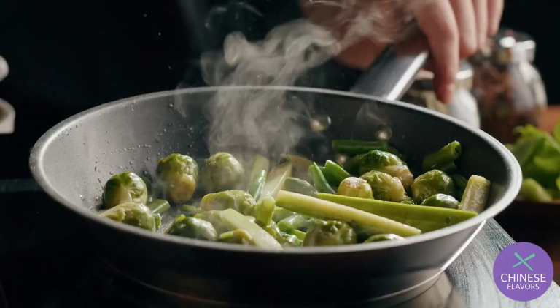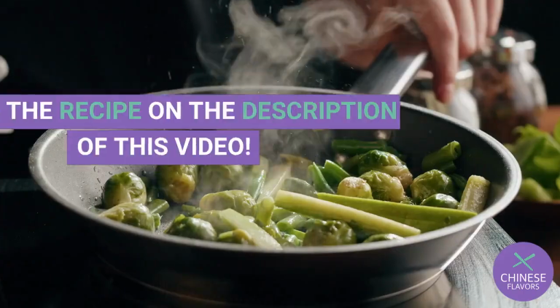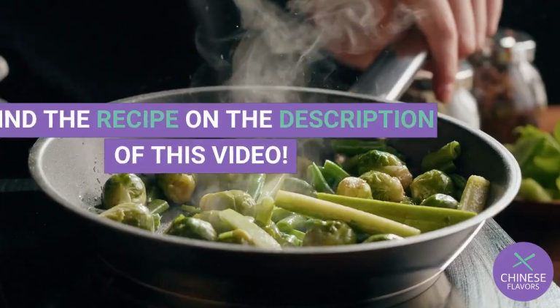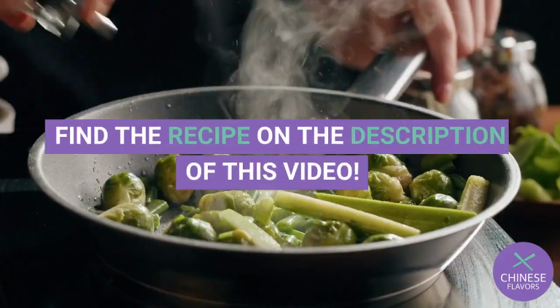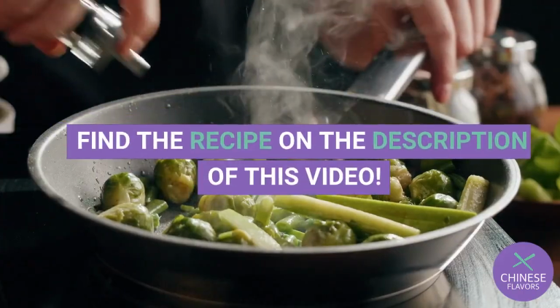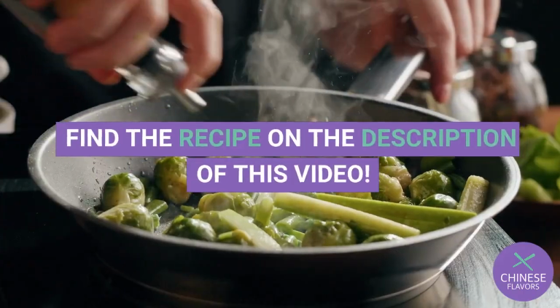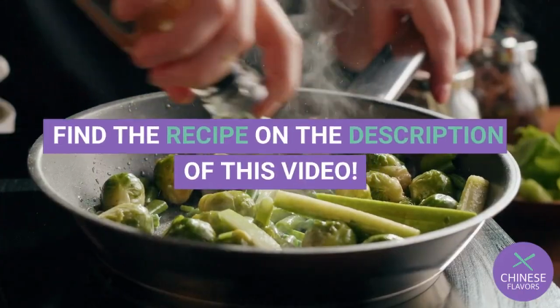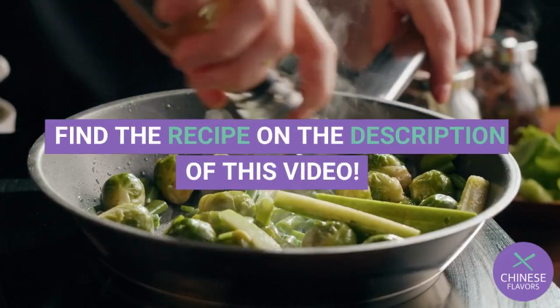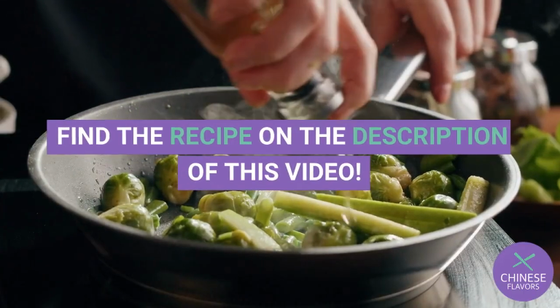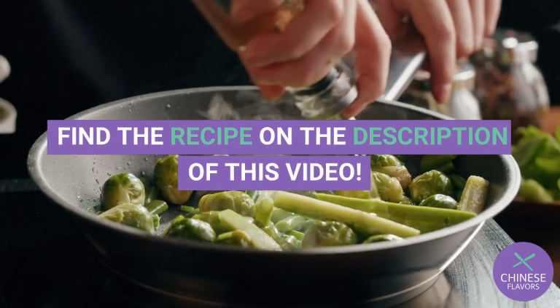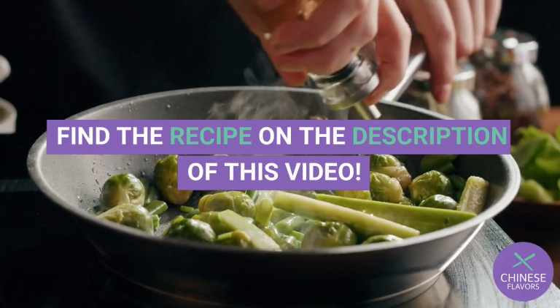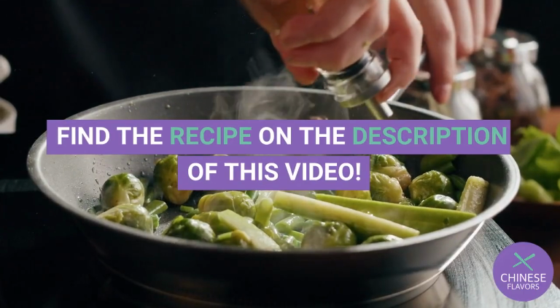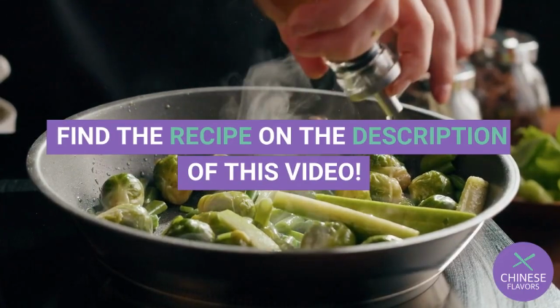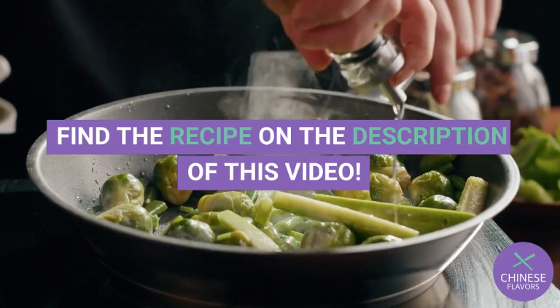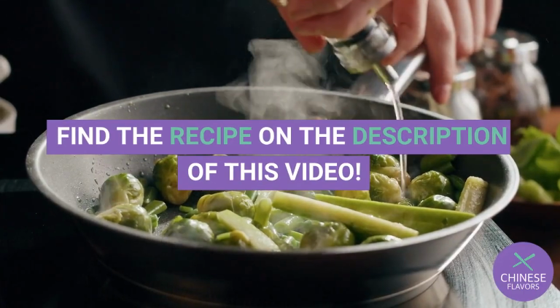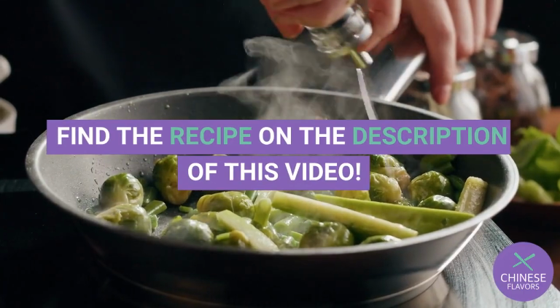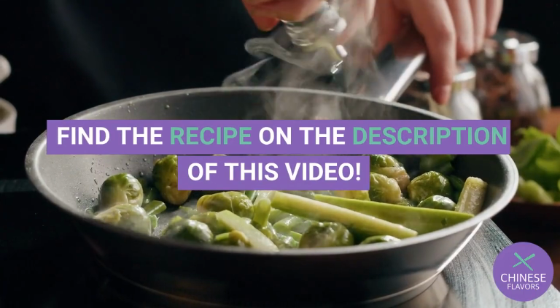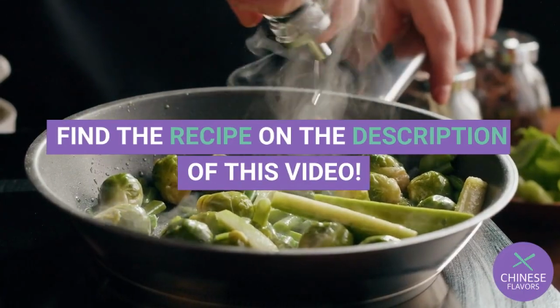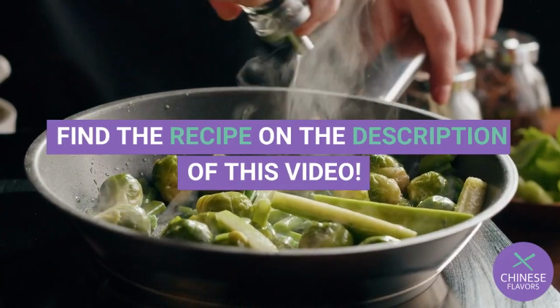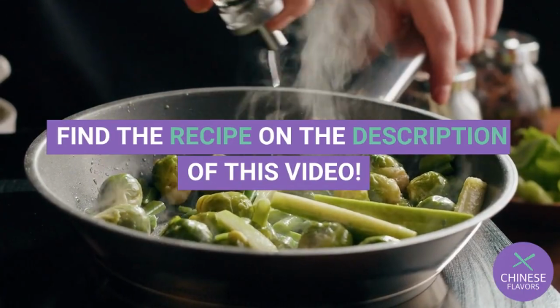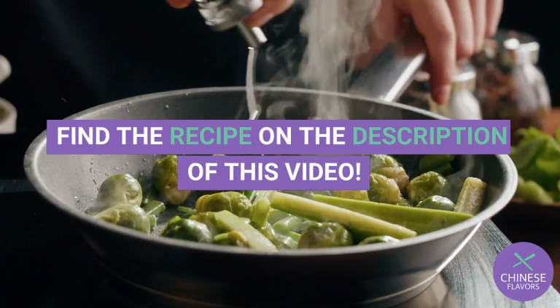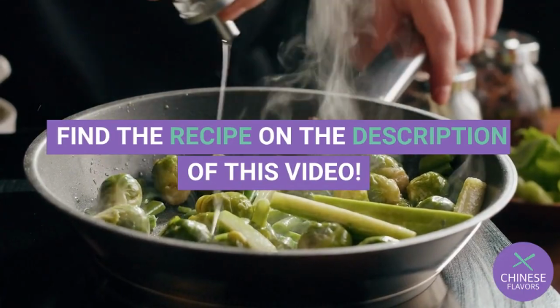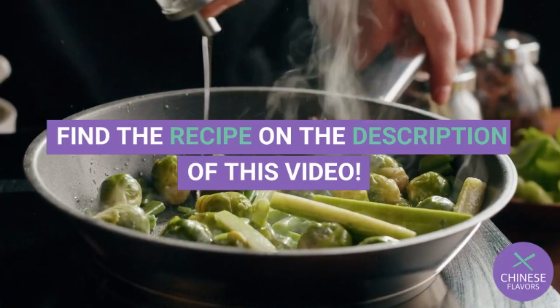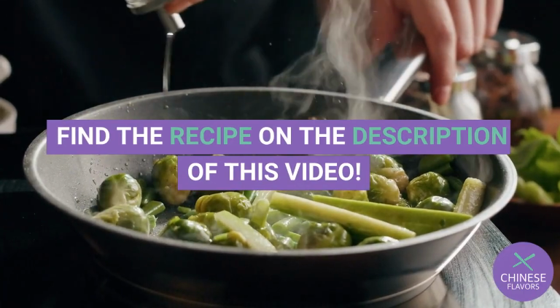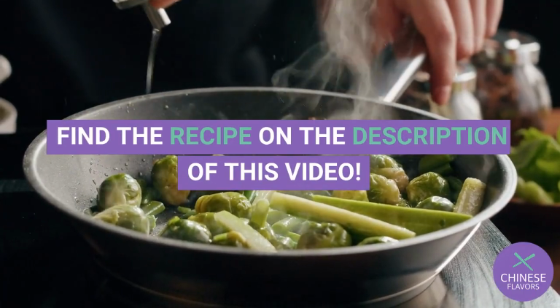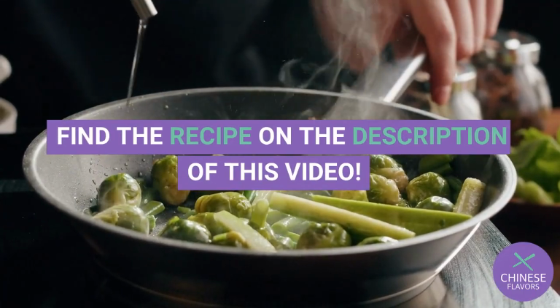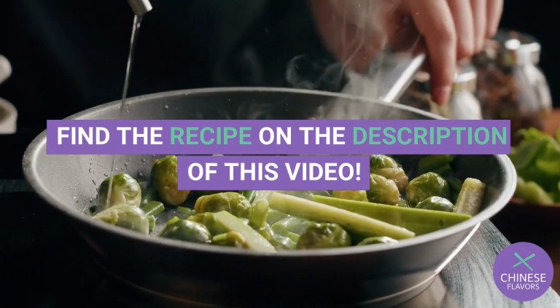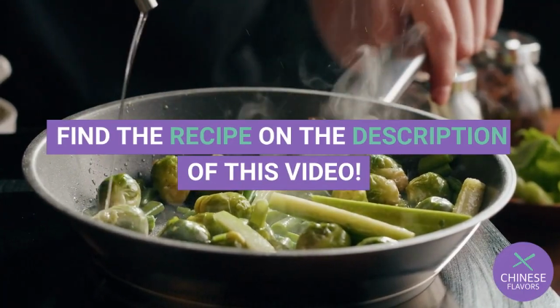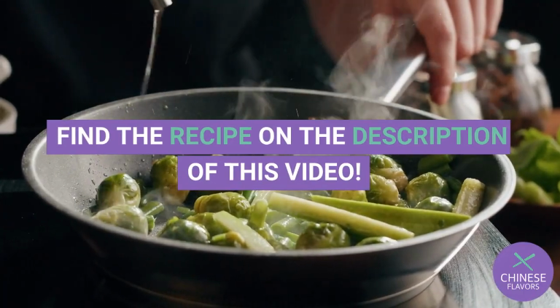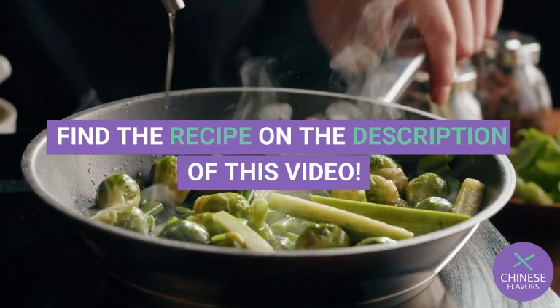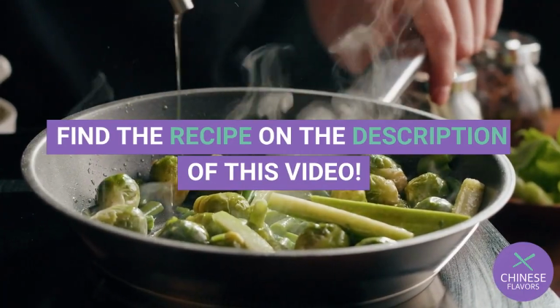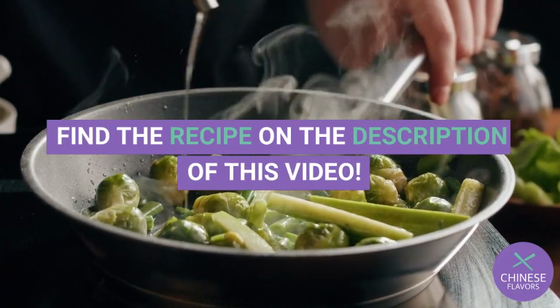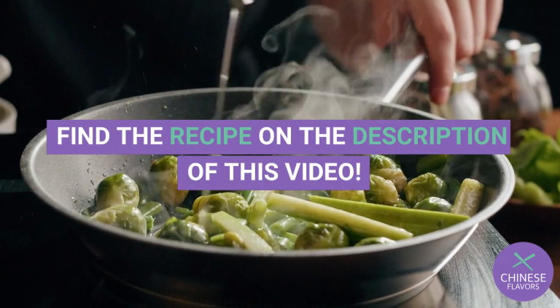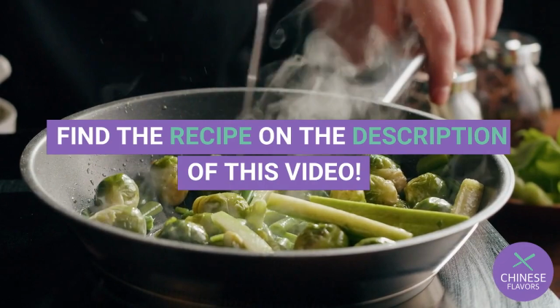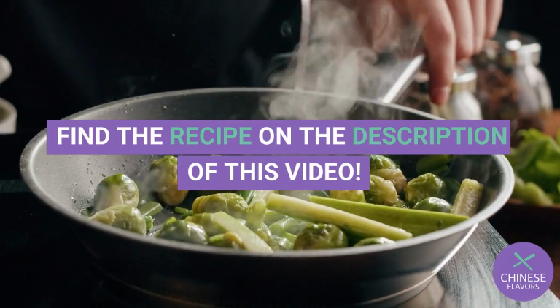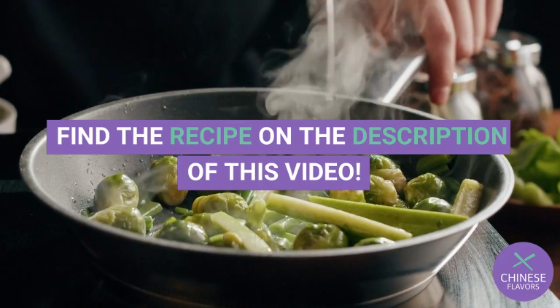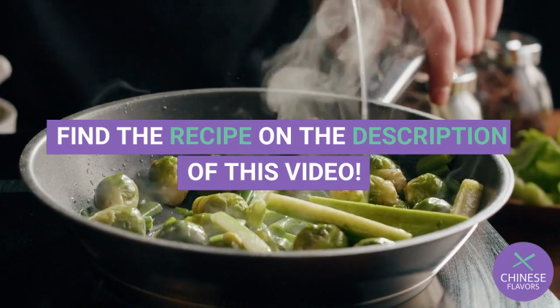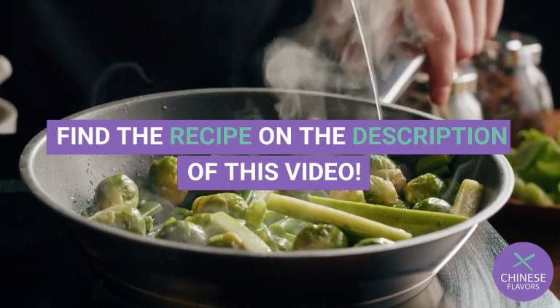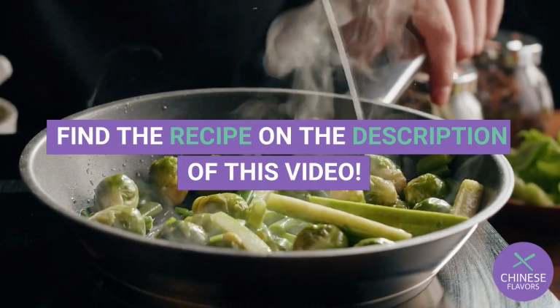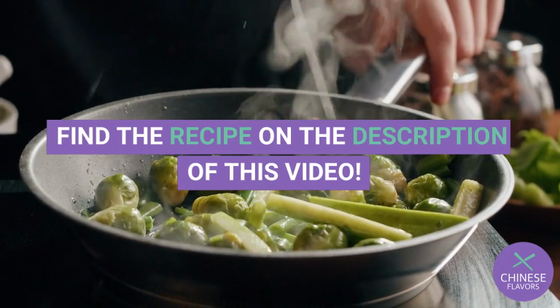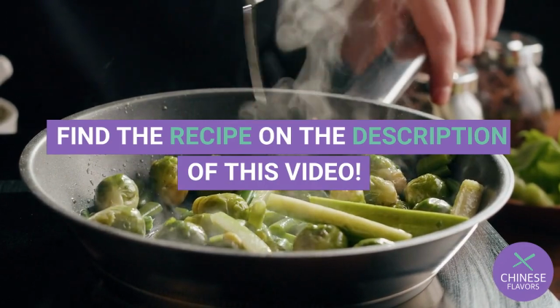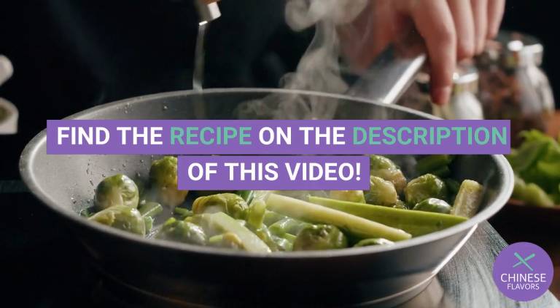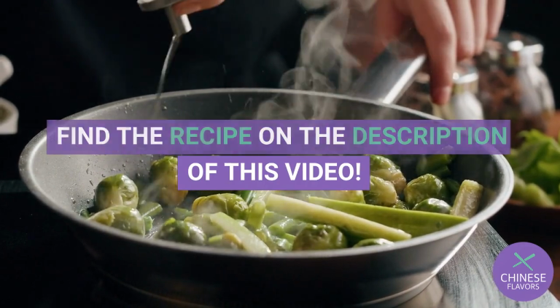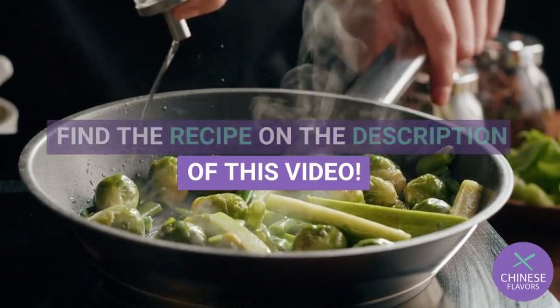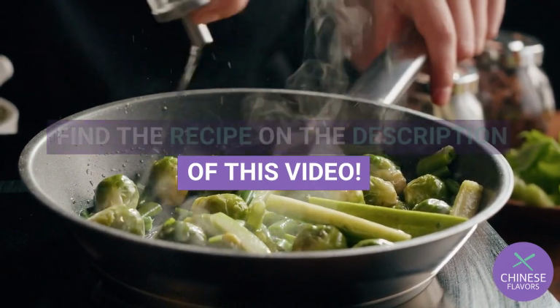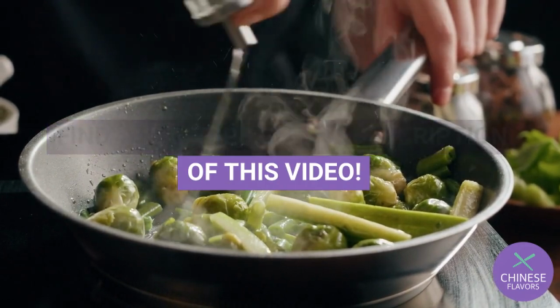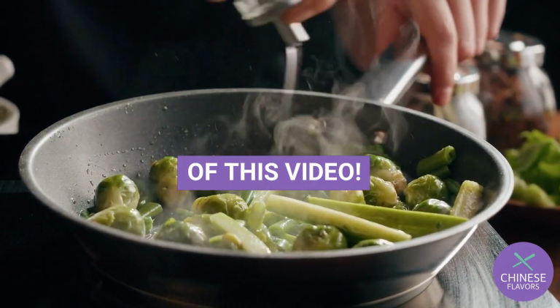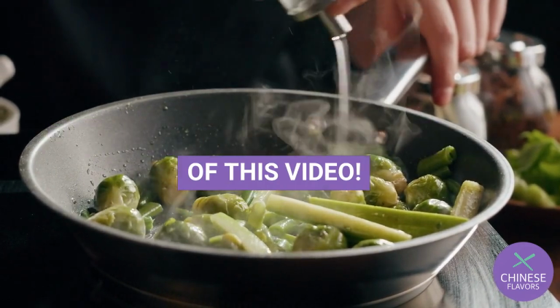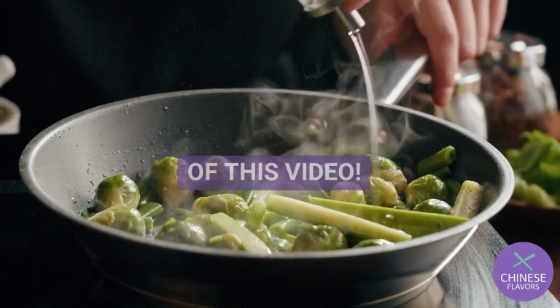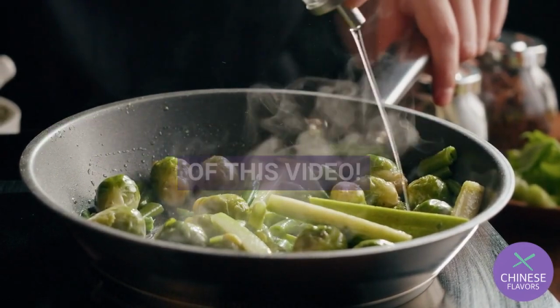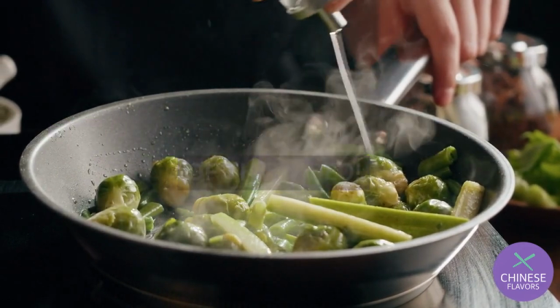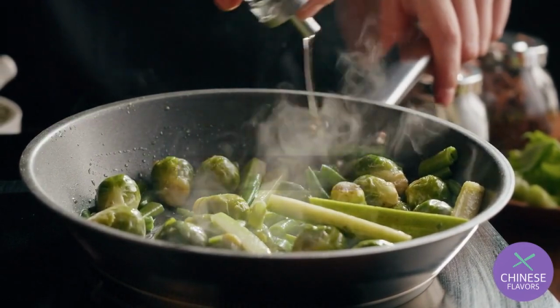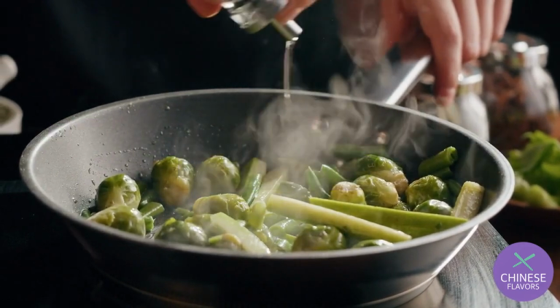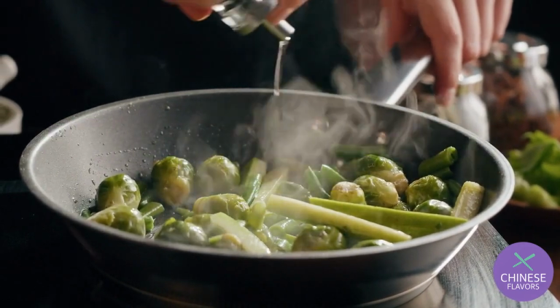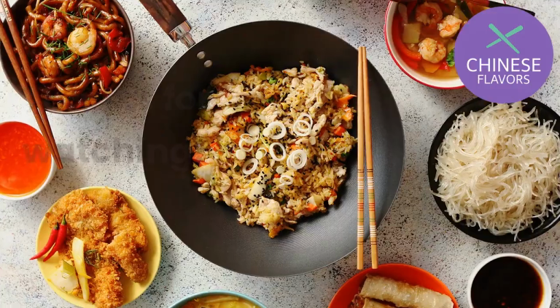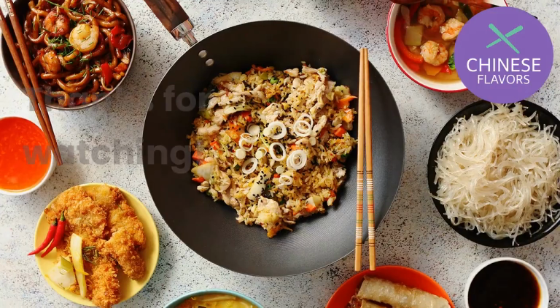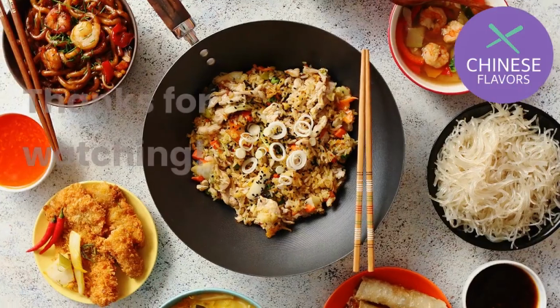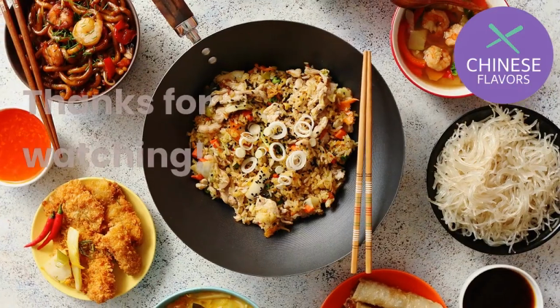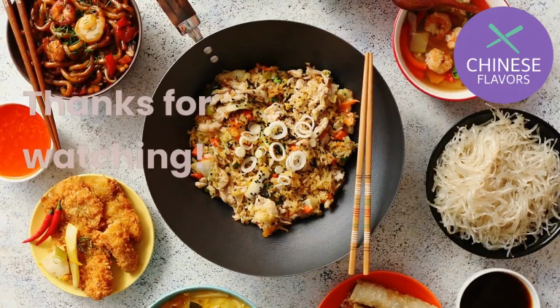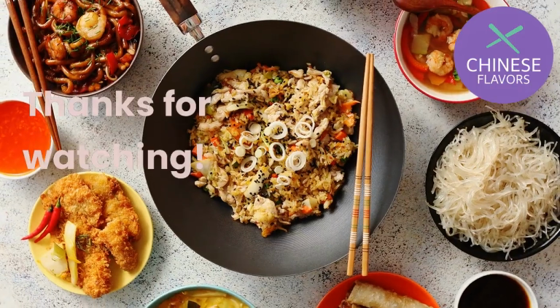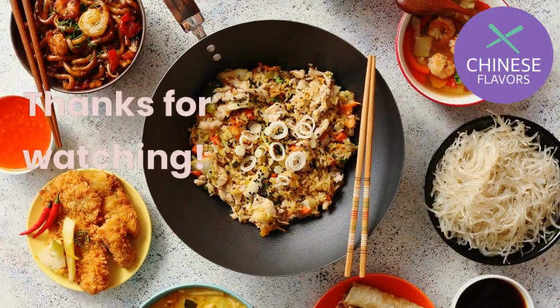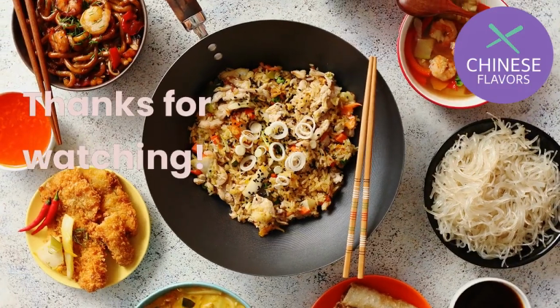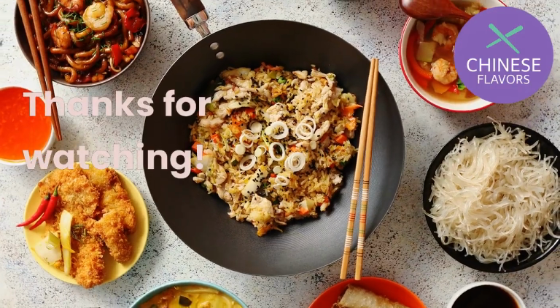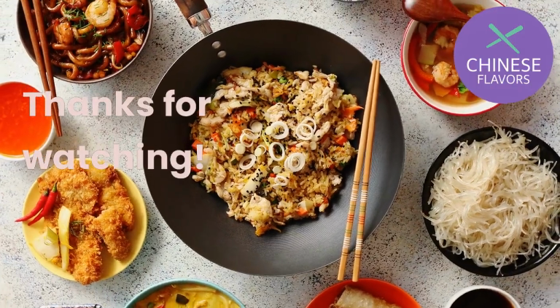Find the recipe in the description of this video. Thanks for watching.